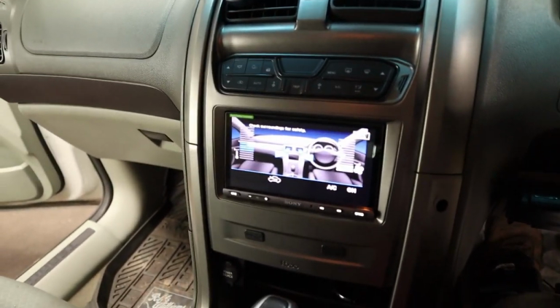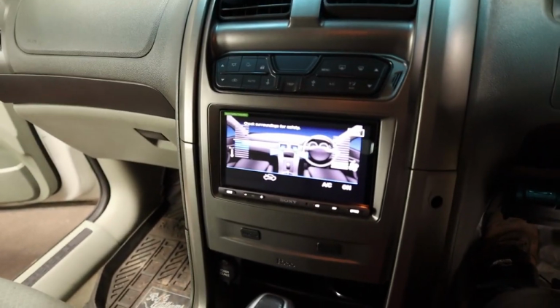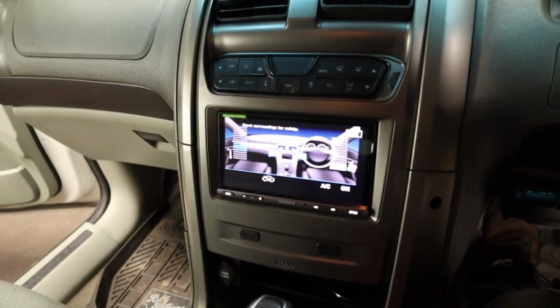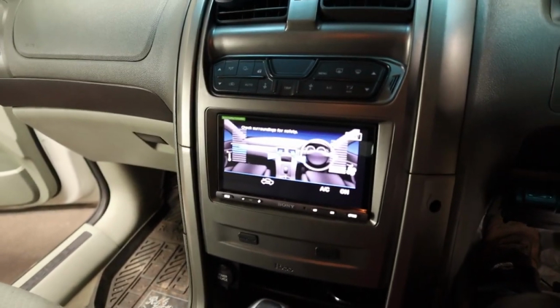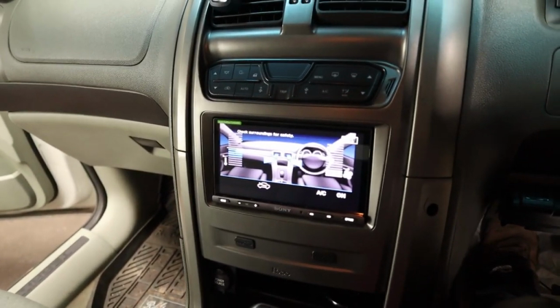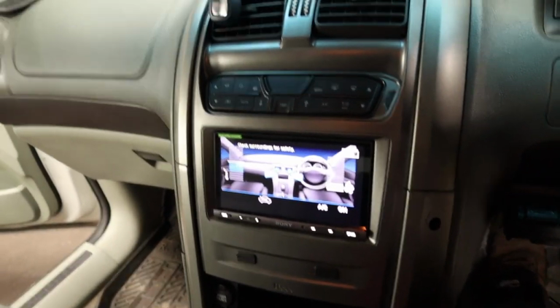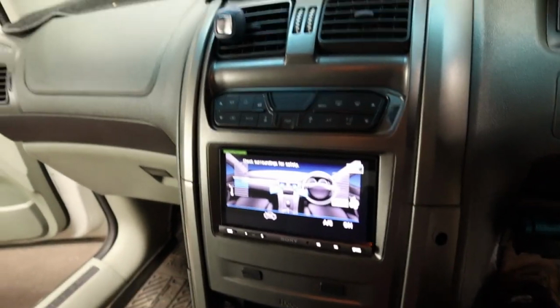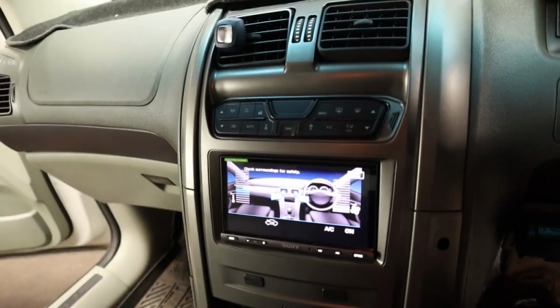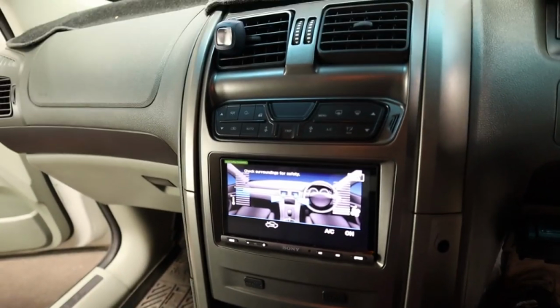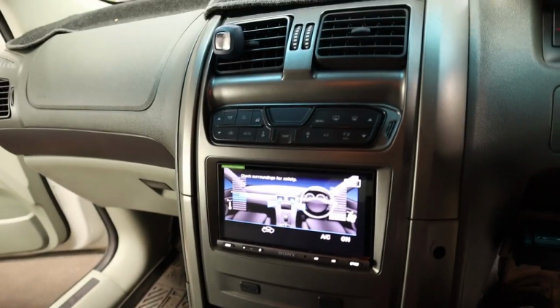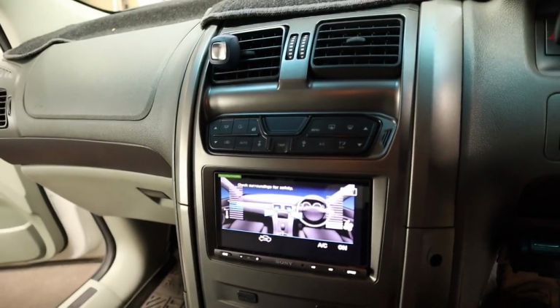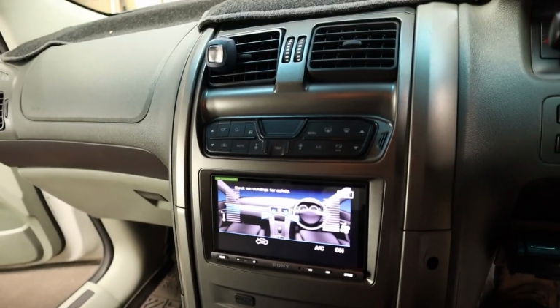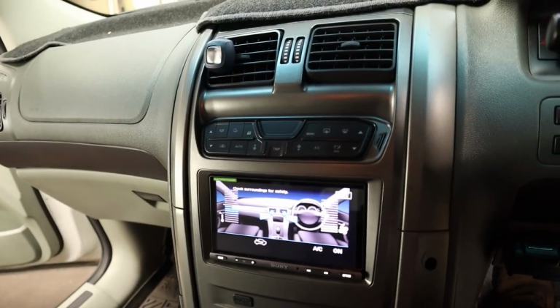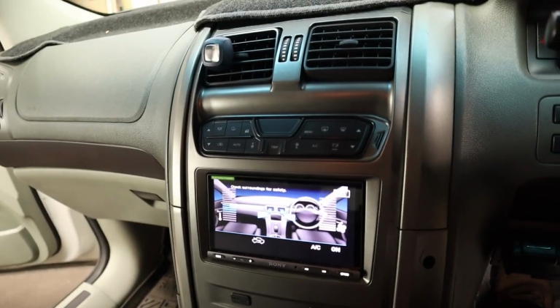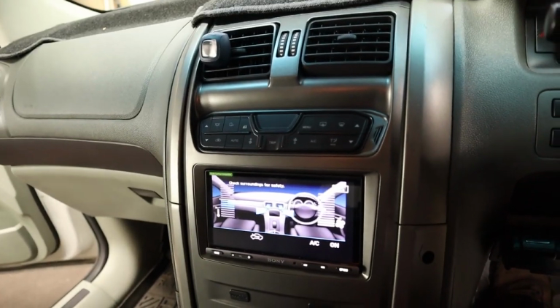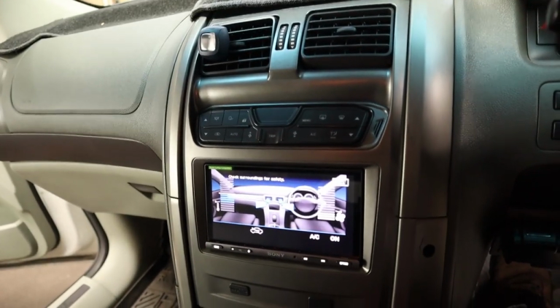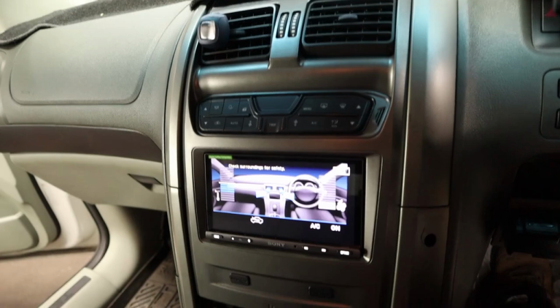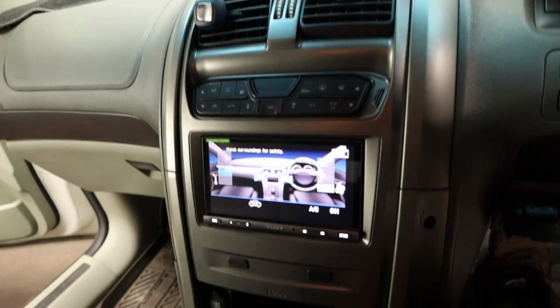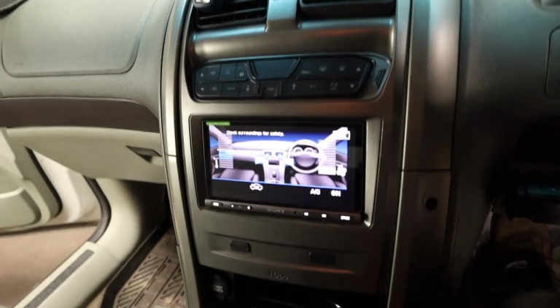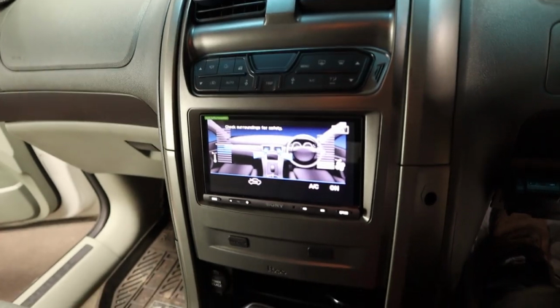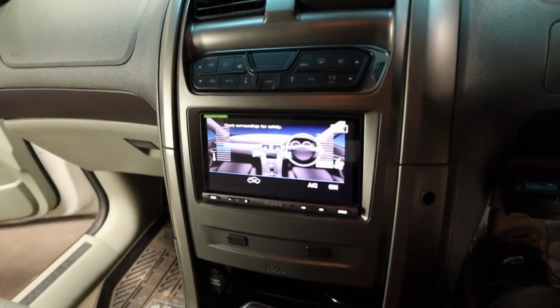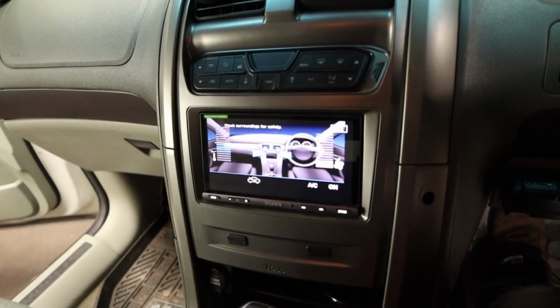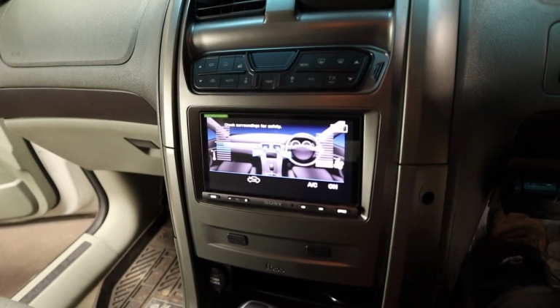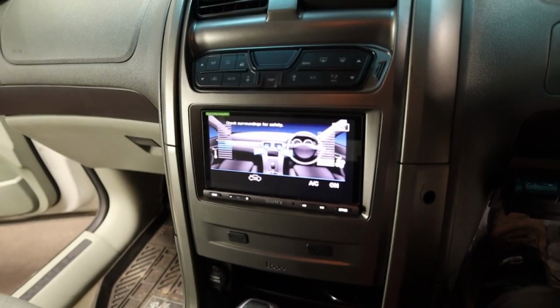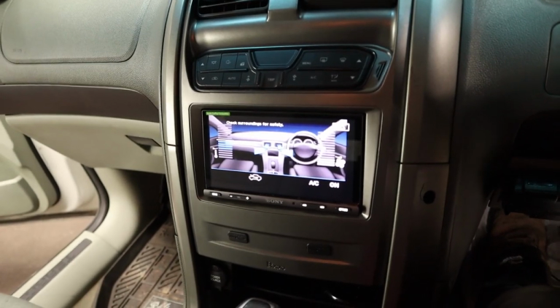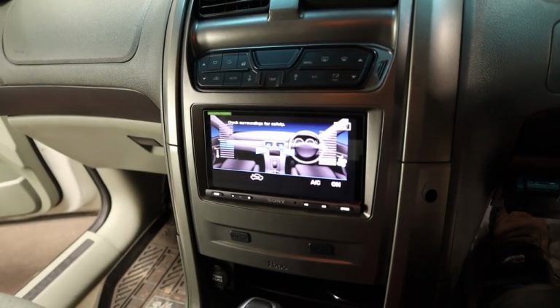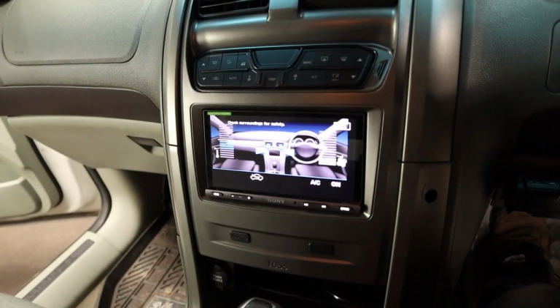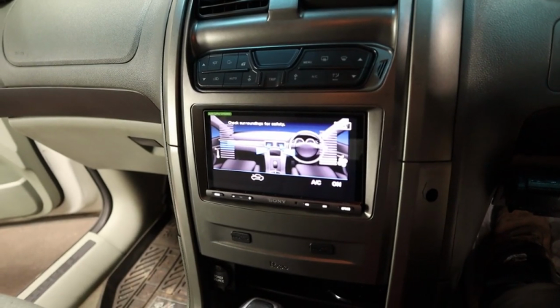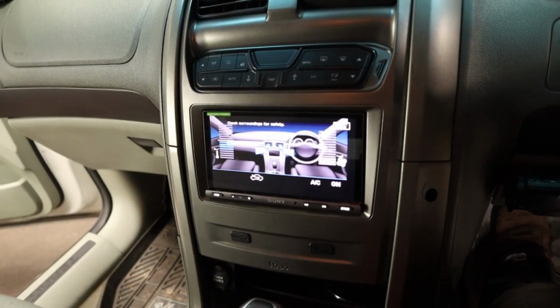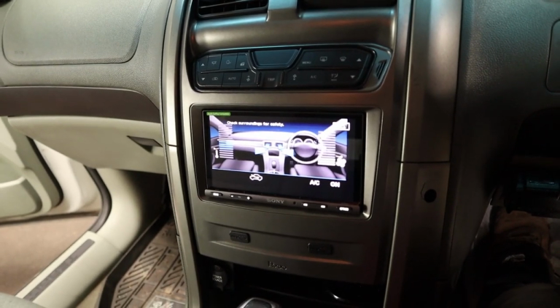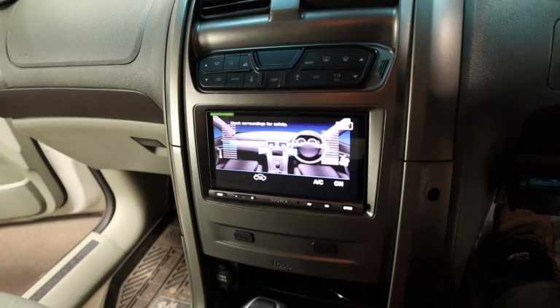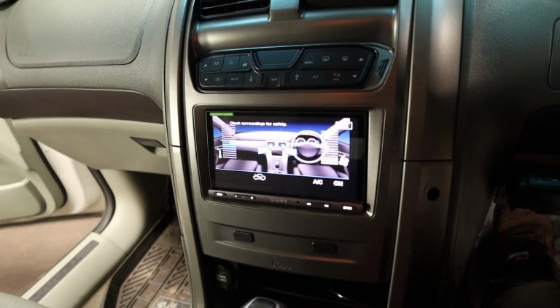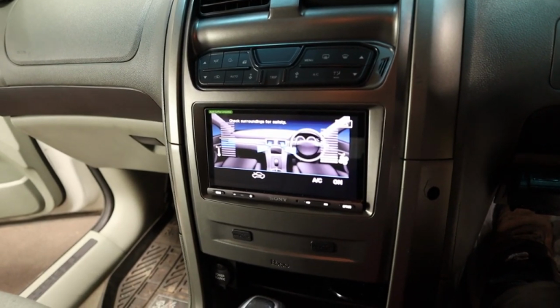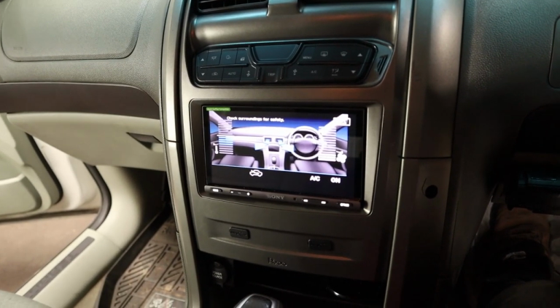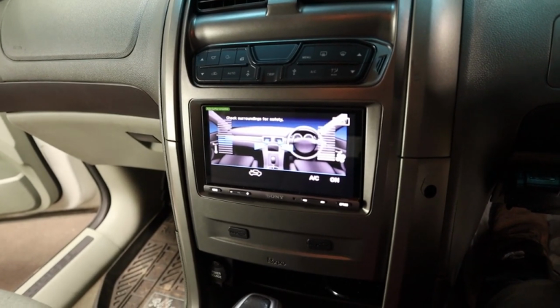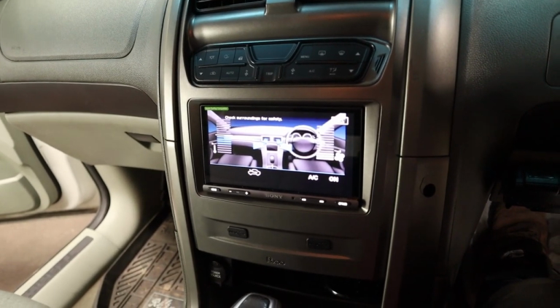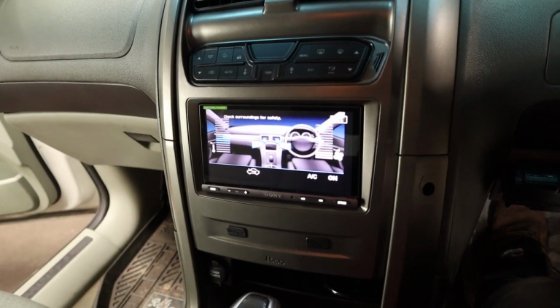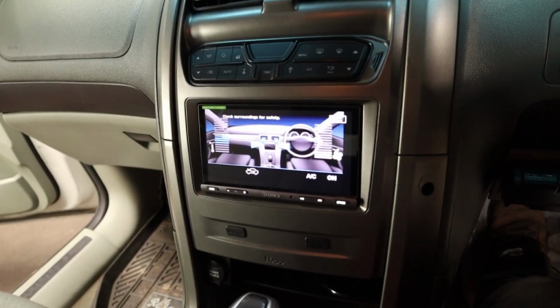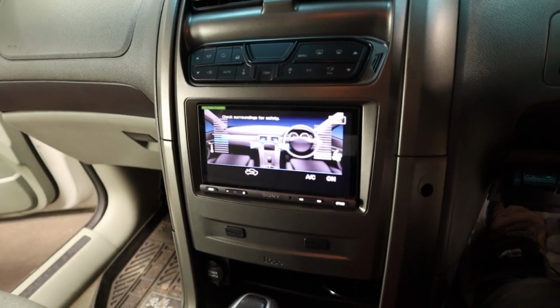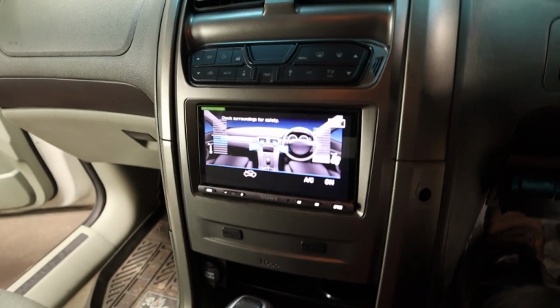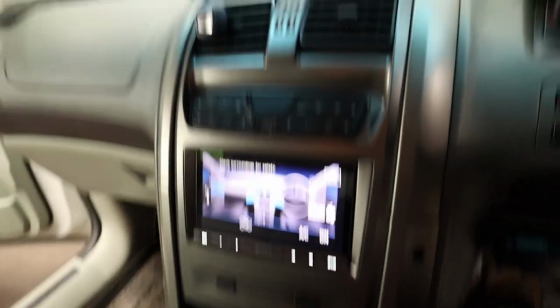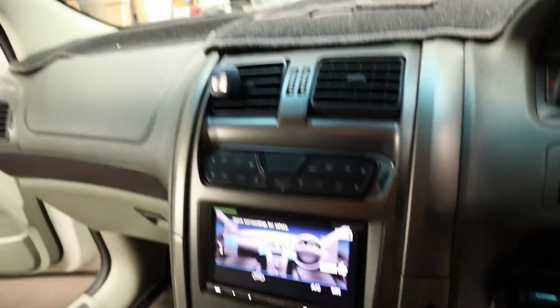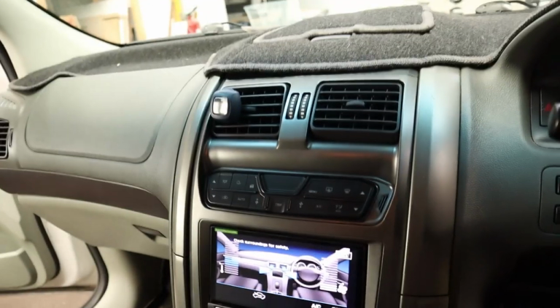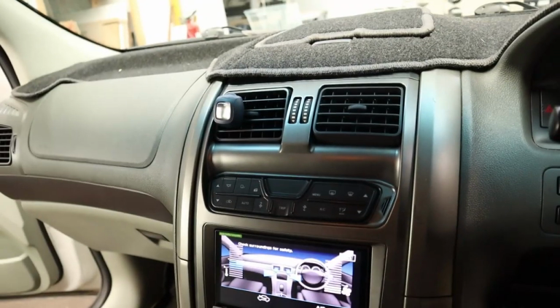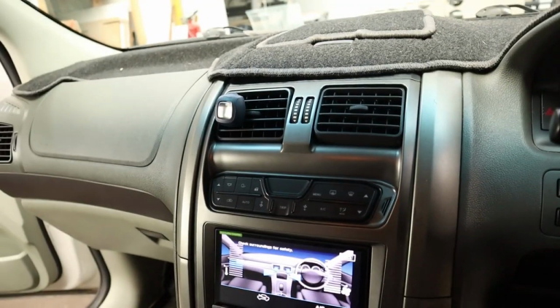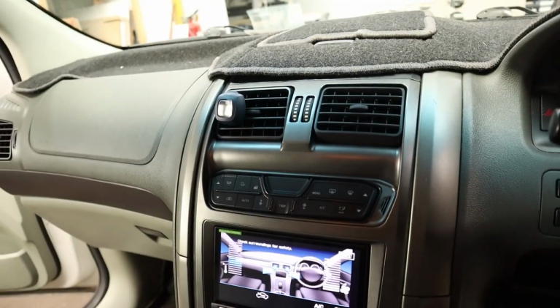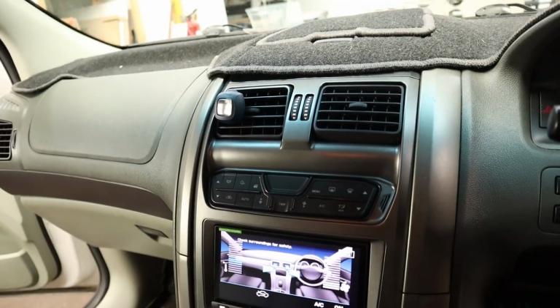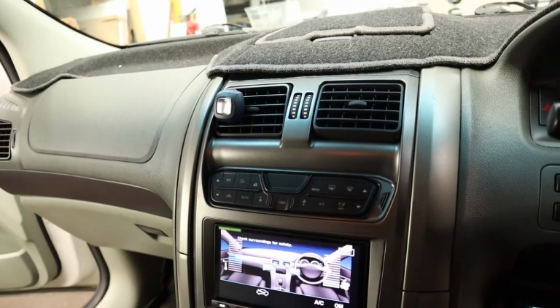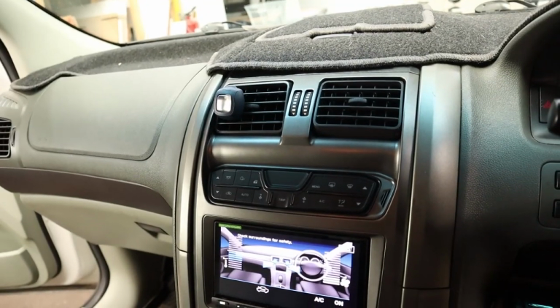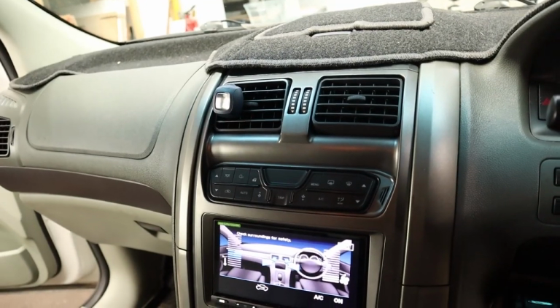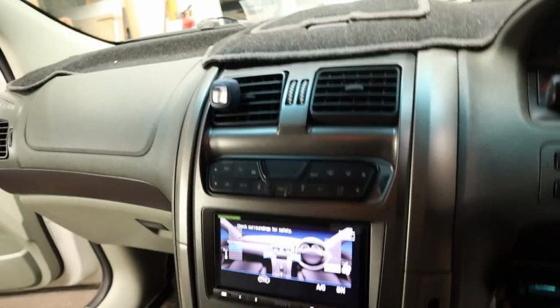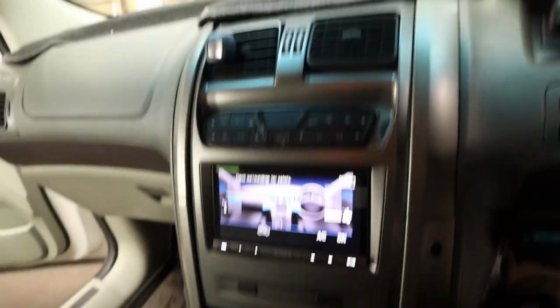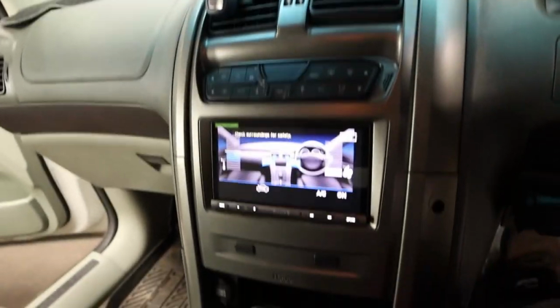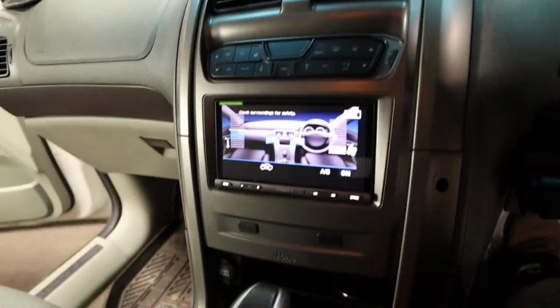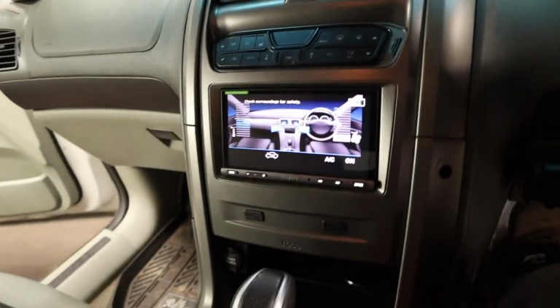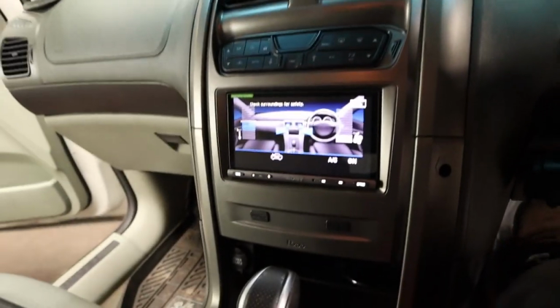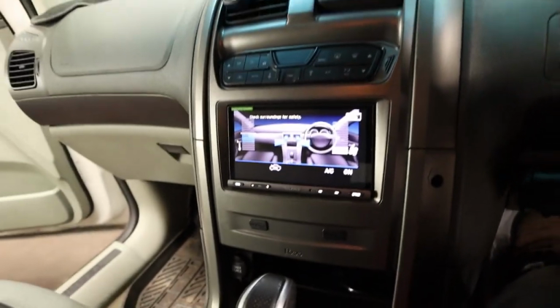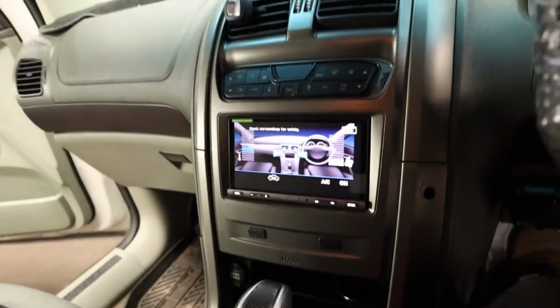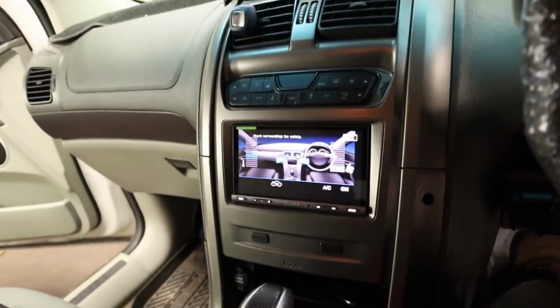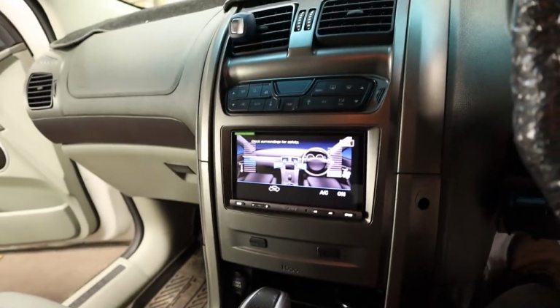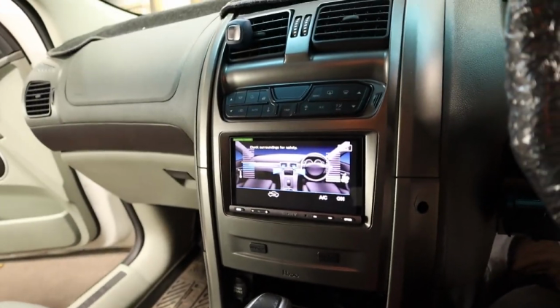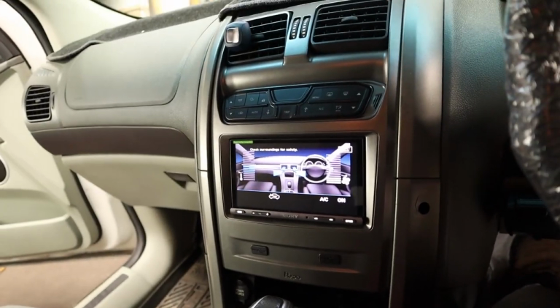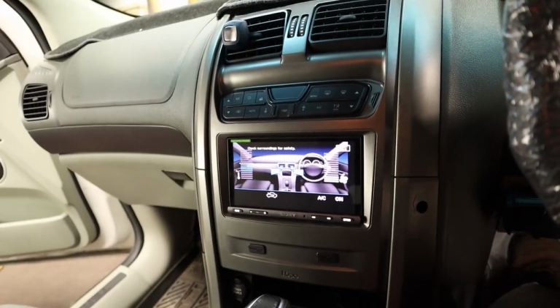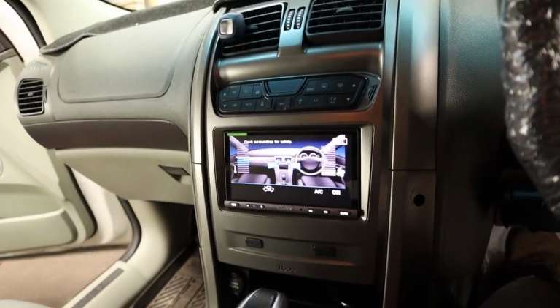I'd definitely recommend: if you are going to put an aftermarket head unit in, make sure it has a reverse camera input so you can access those features. Otherwise you're going a bit blind not knowing what you're doing without having that info adapter. So if you're going to put a double-DIN in, make sure it has reverse camera capabilities, which most of them would. Pretty happy with it.